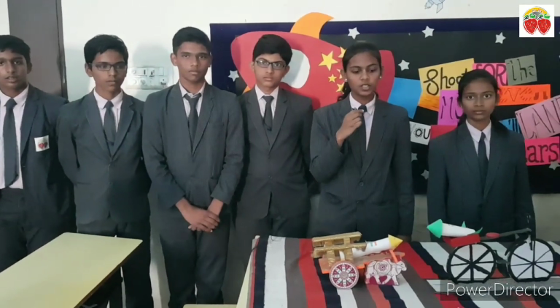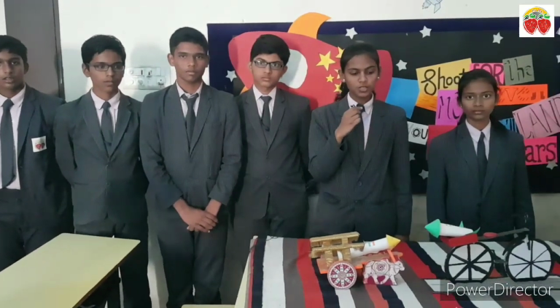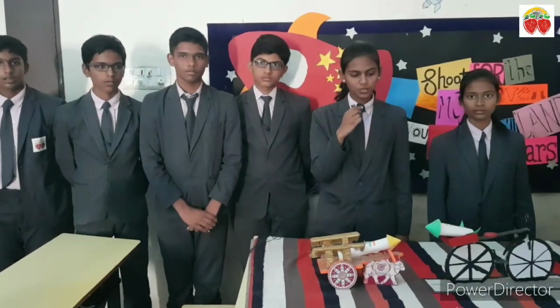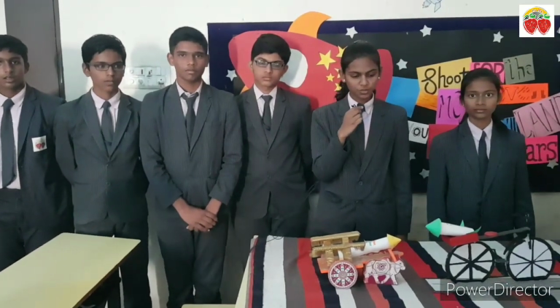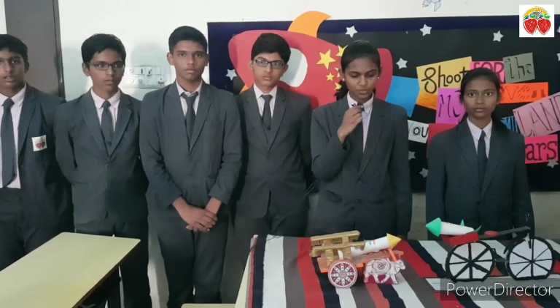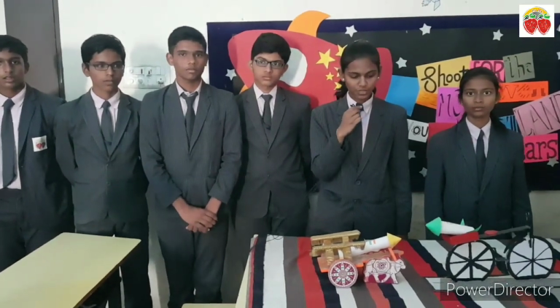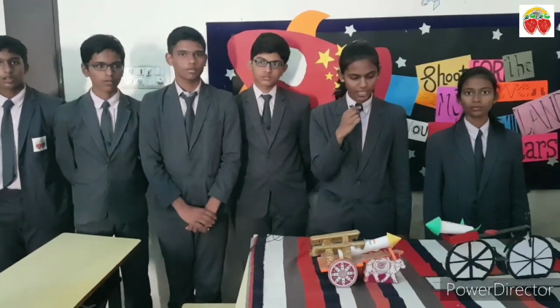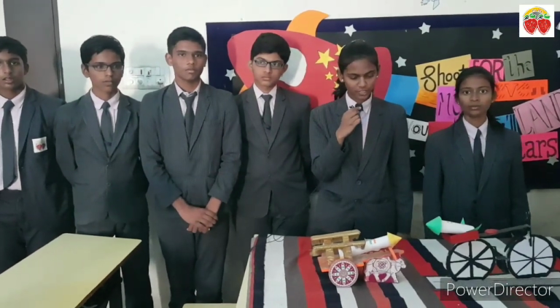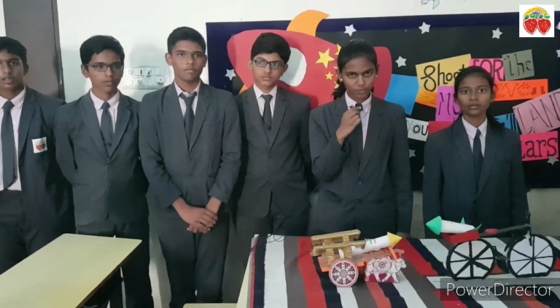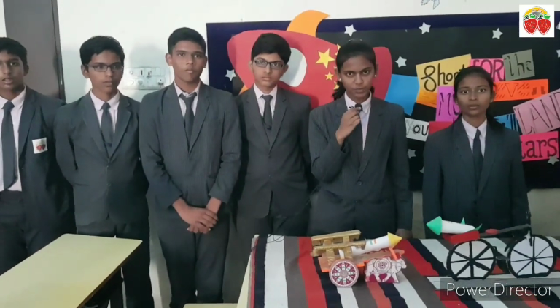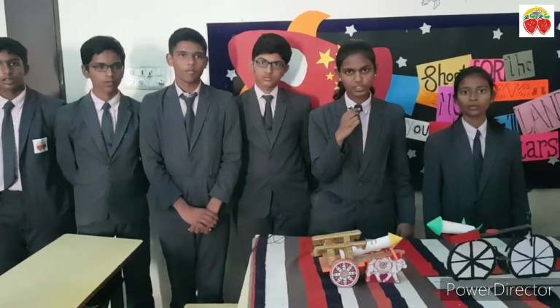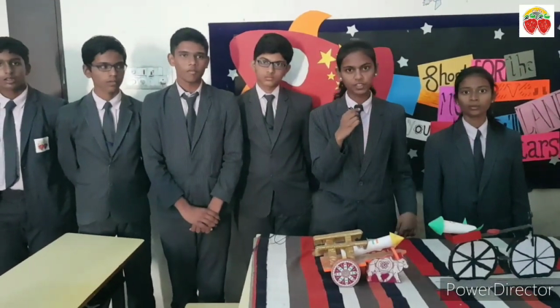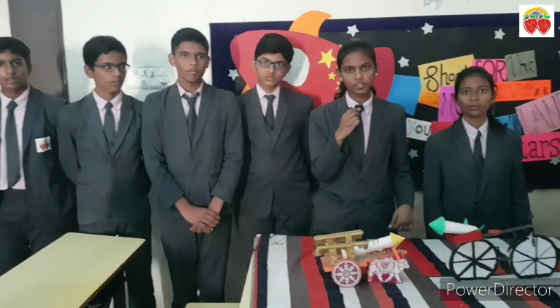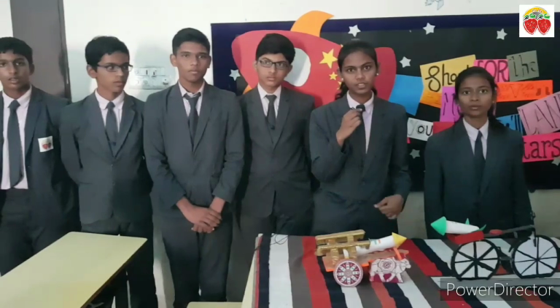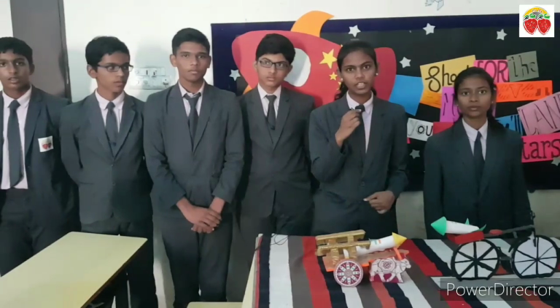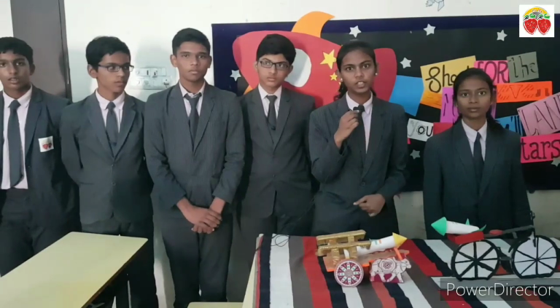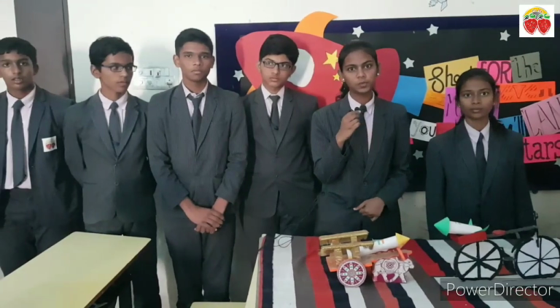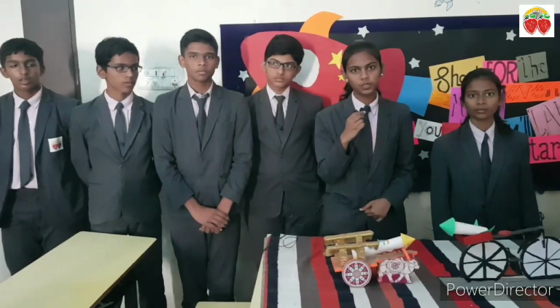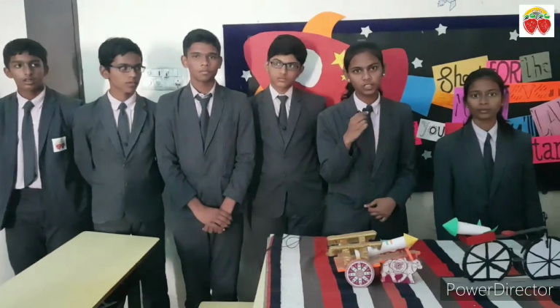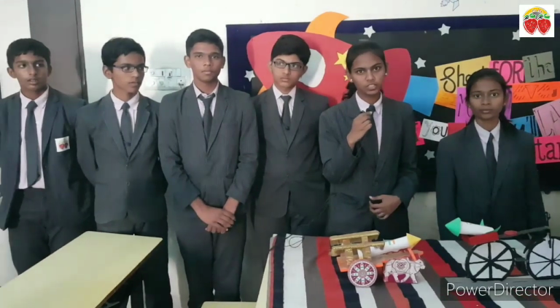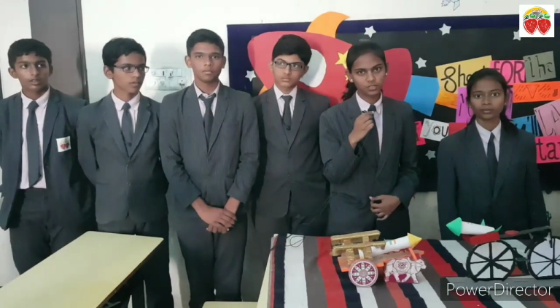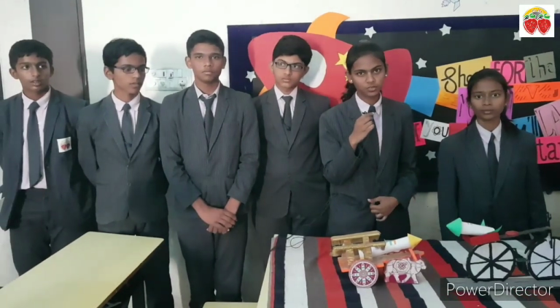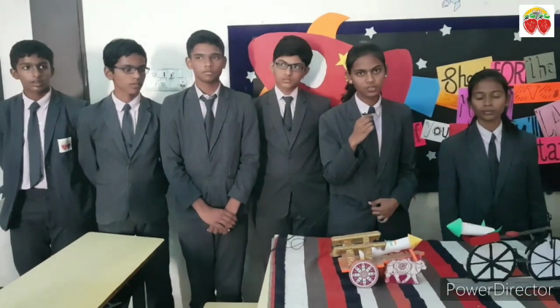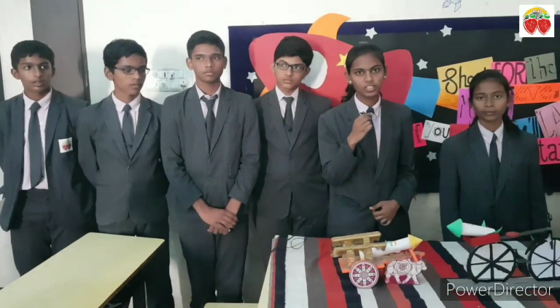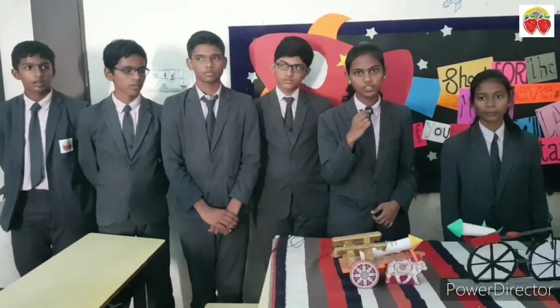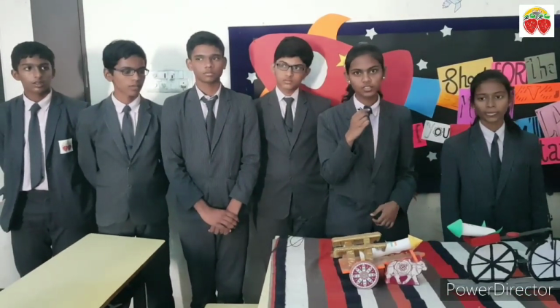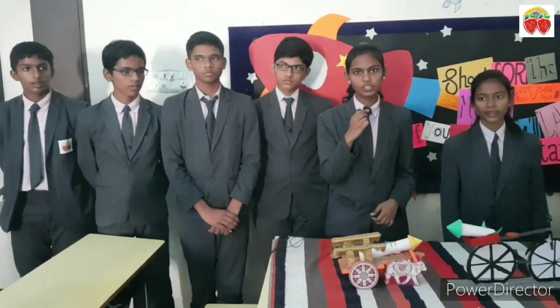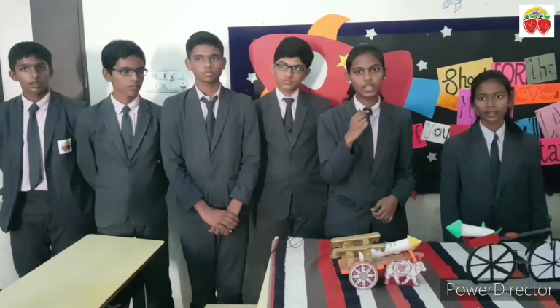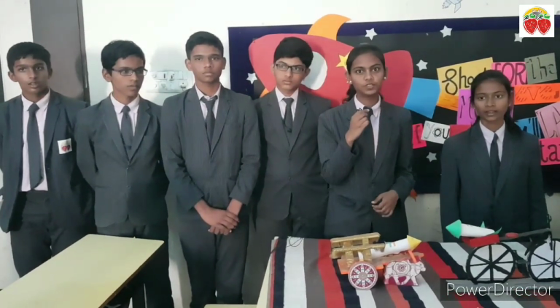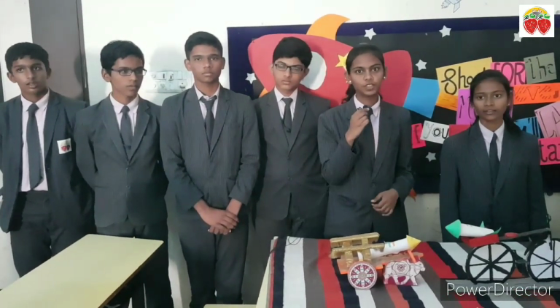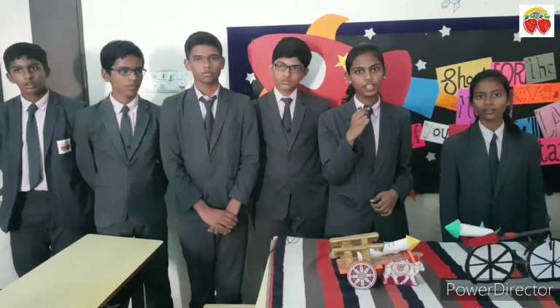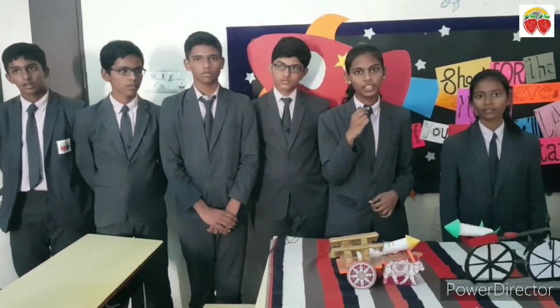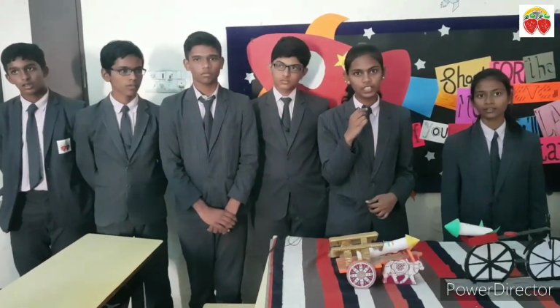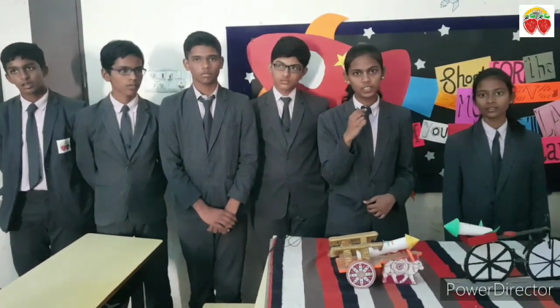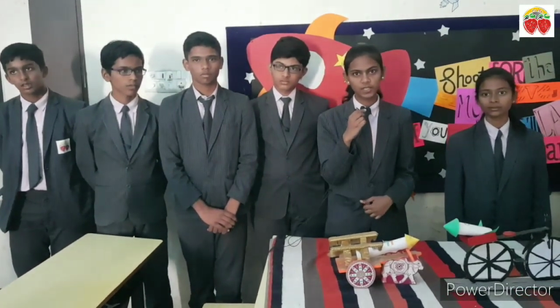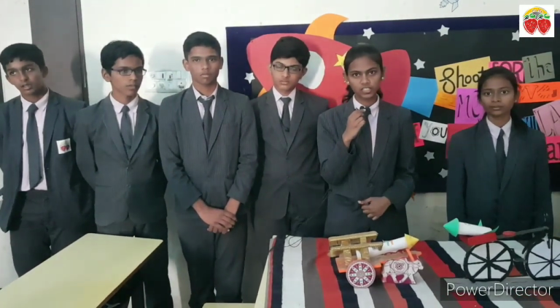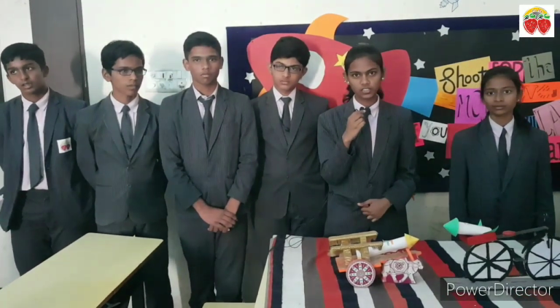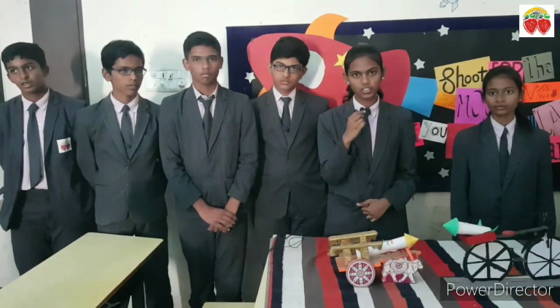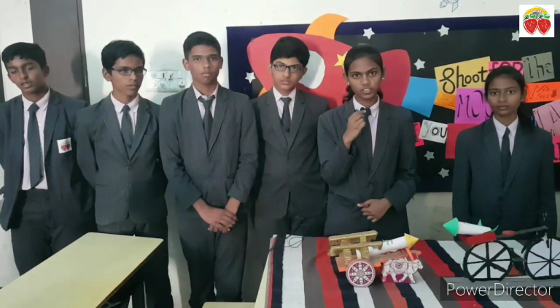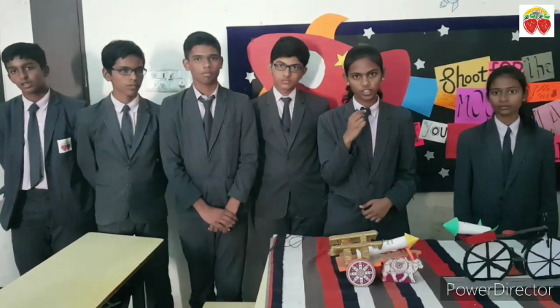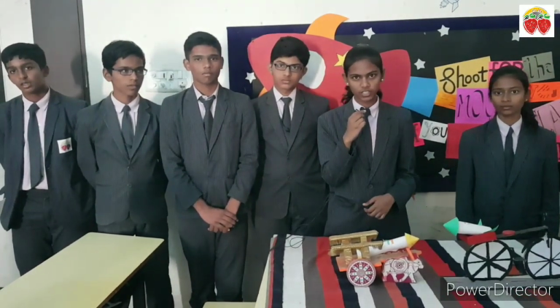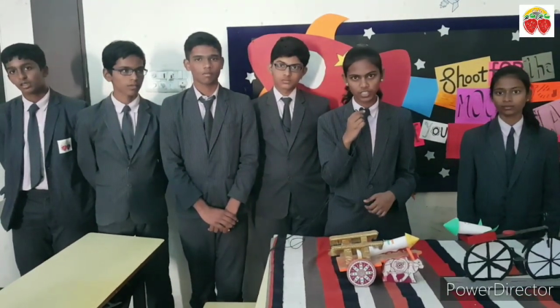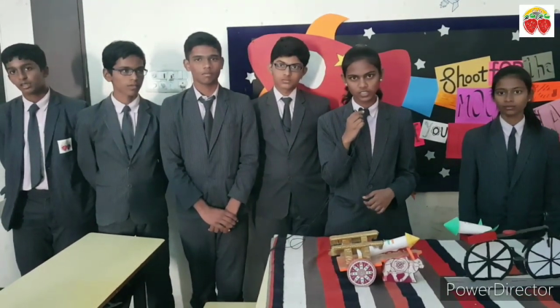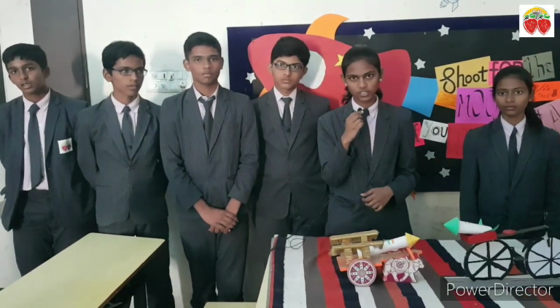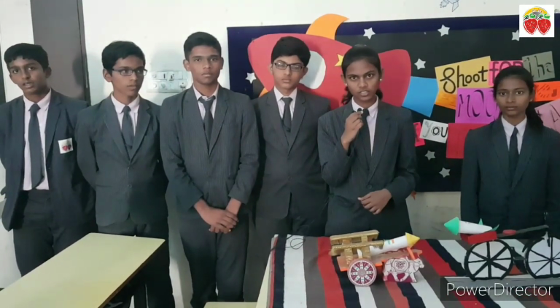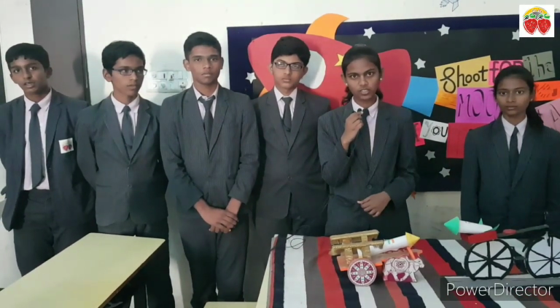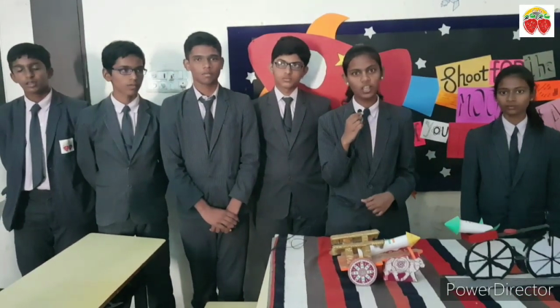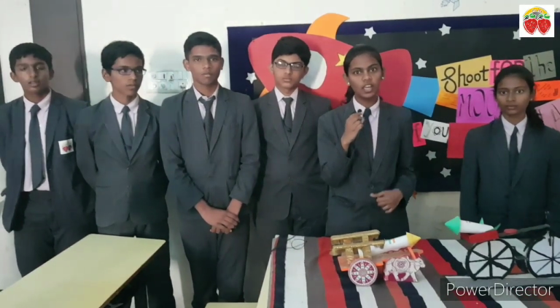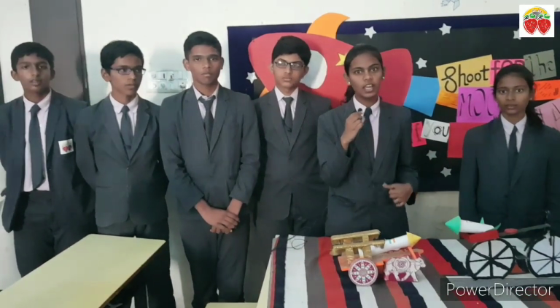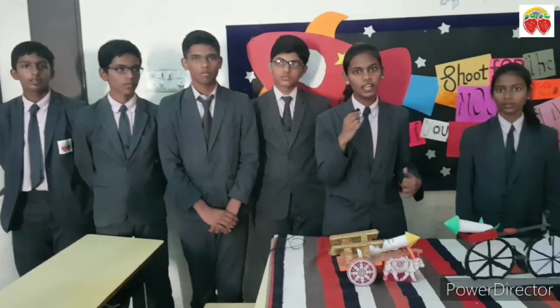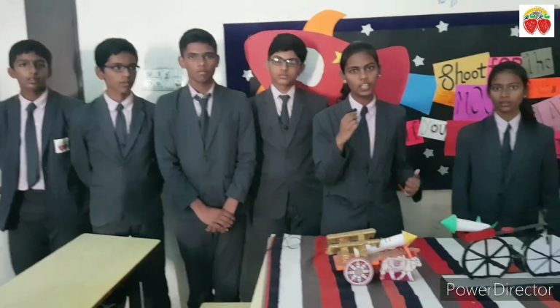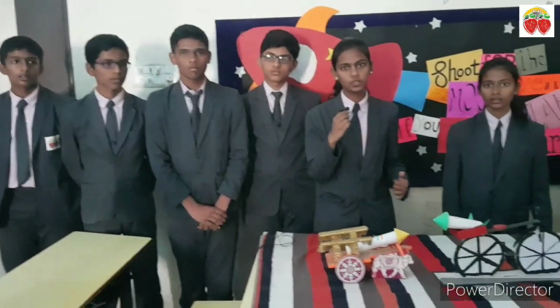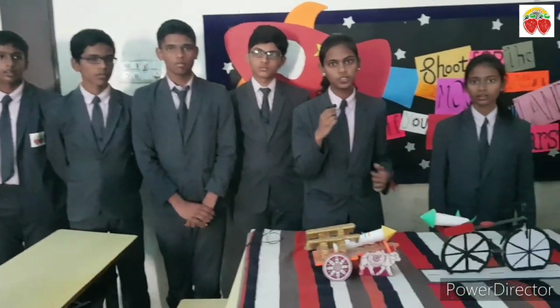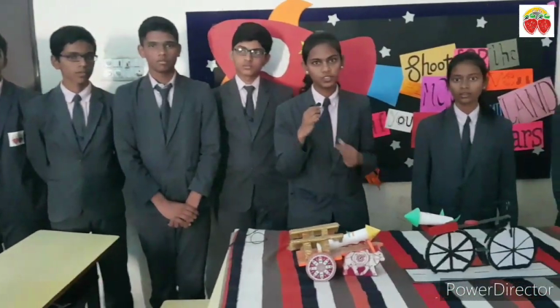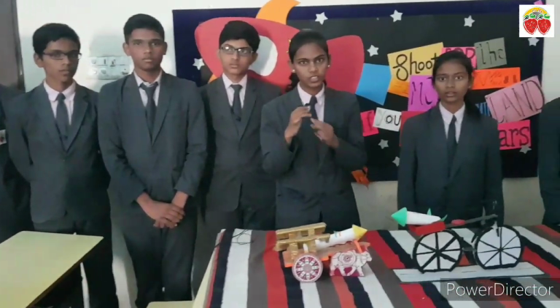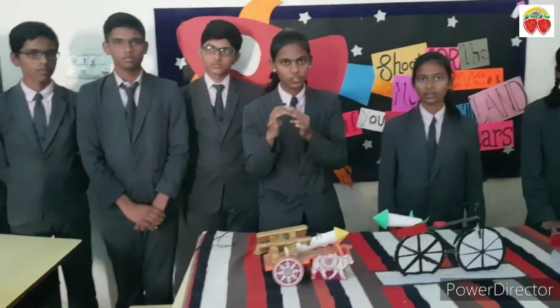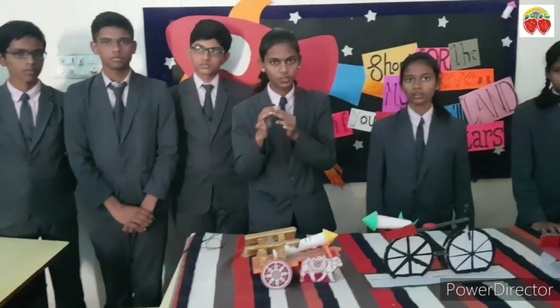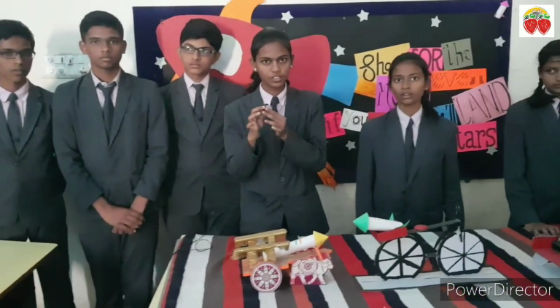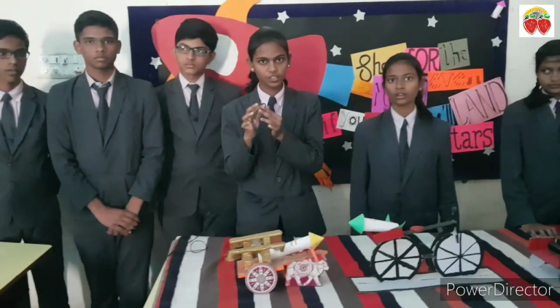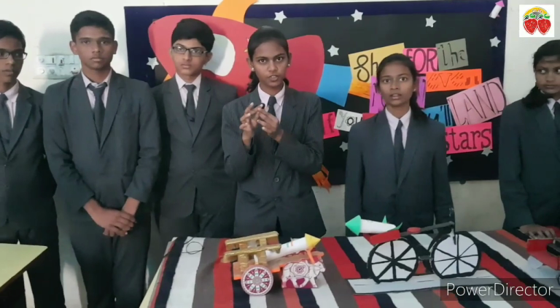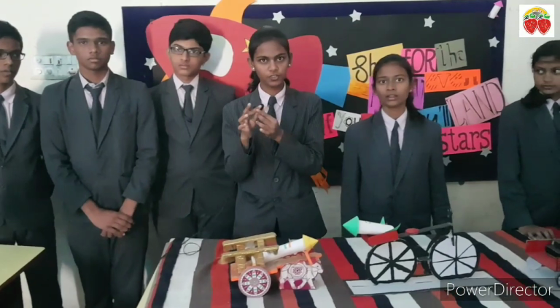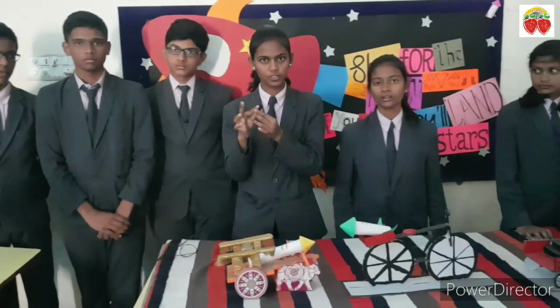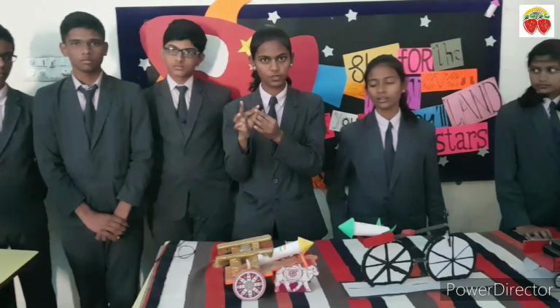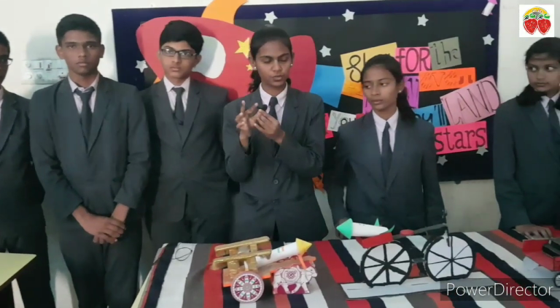Today our group is going to tell you about ISRO. ISRO stands for Indian Space Research Organization.